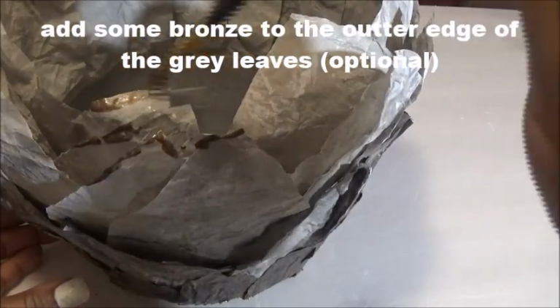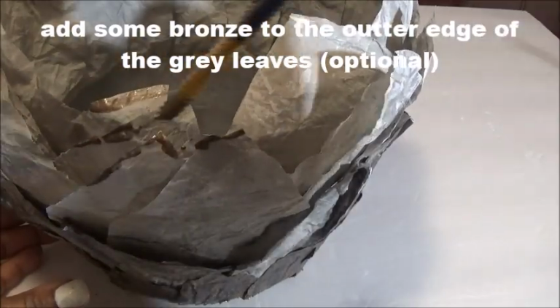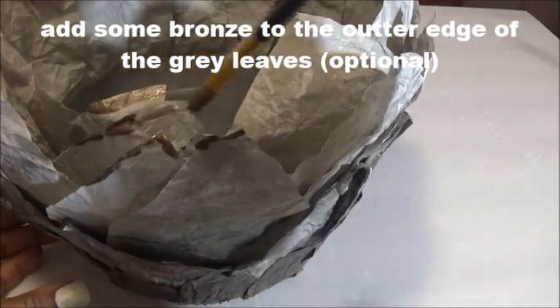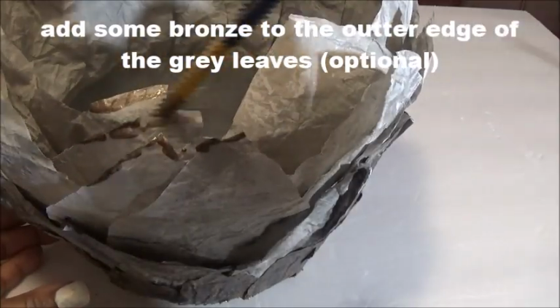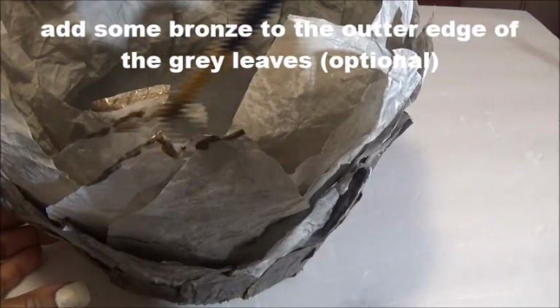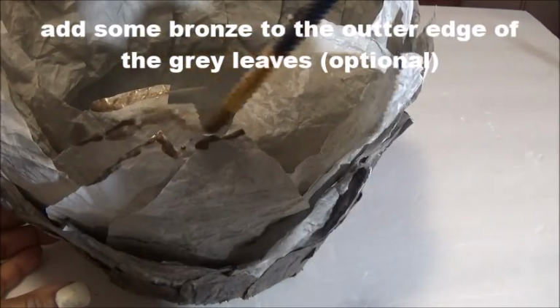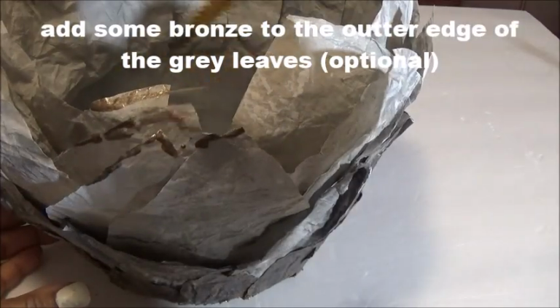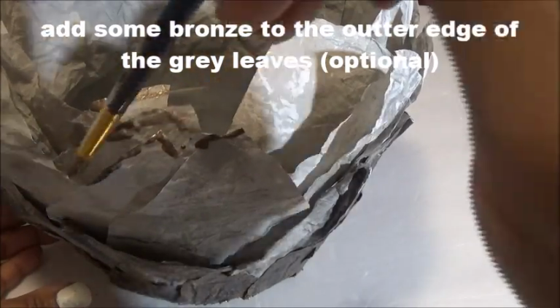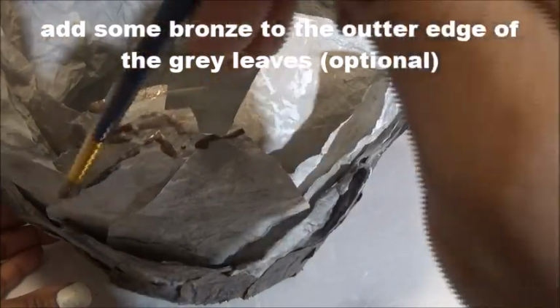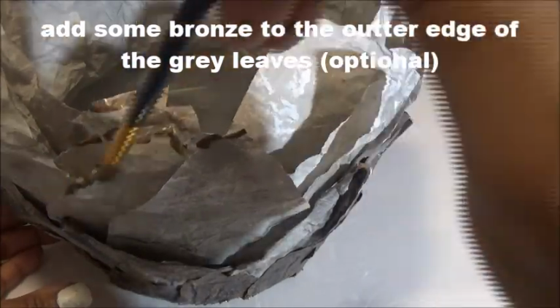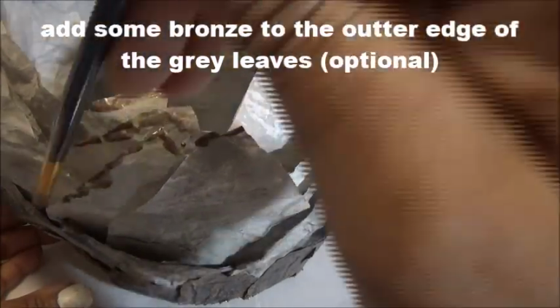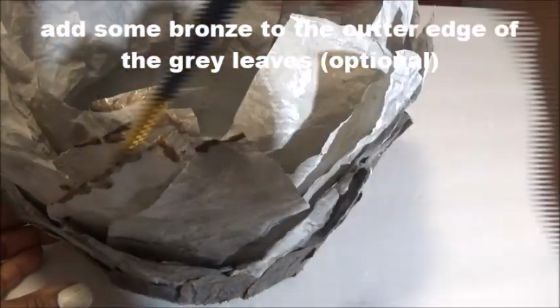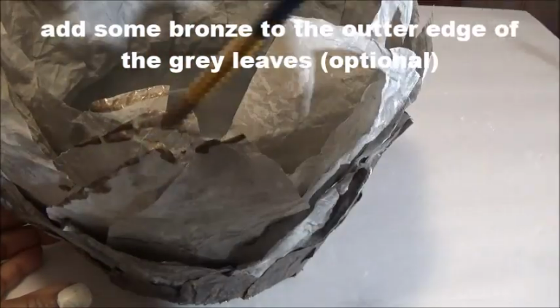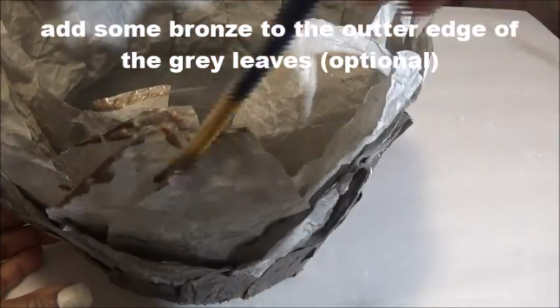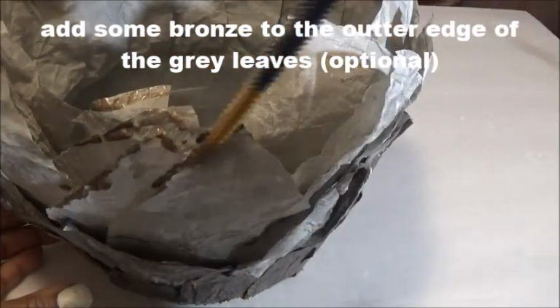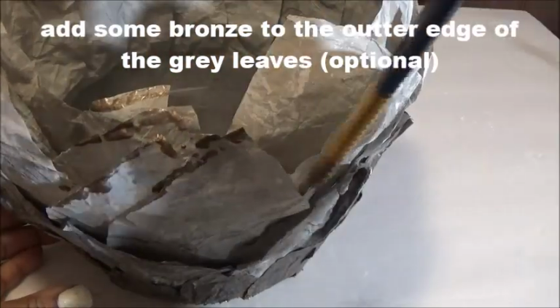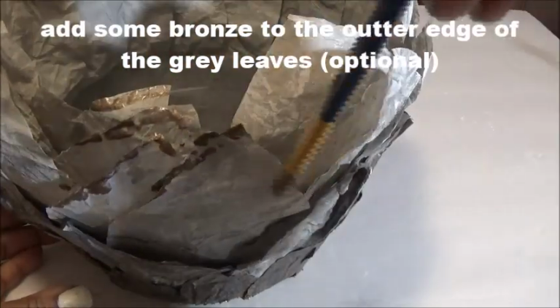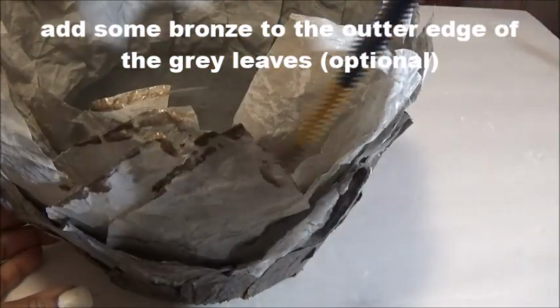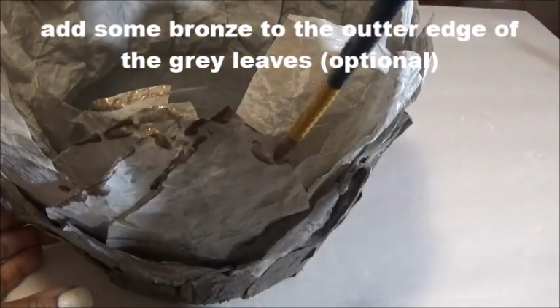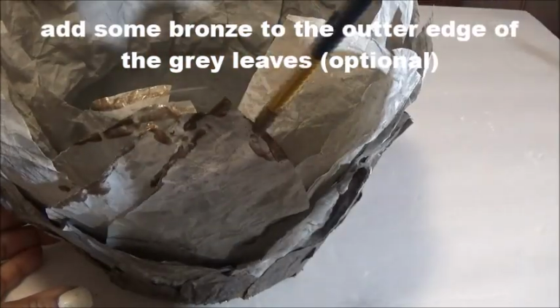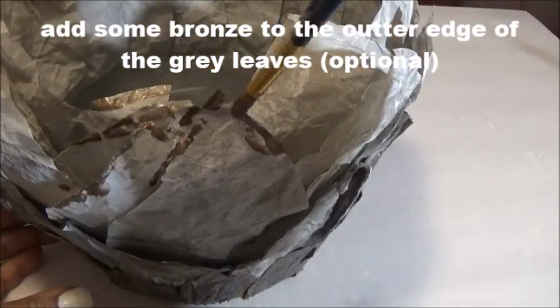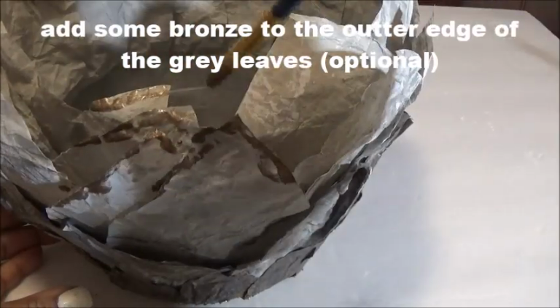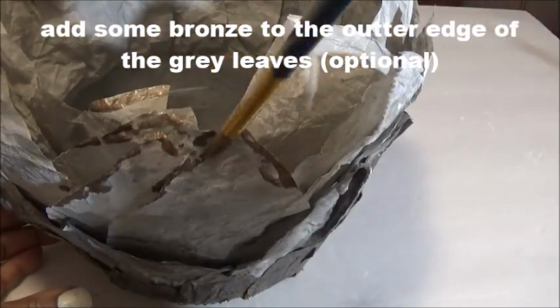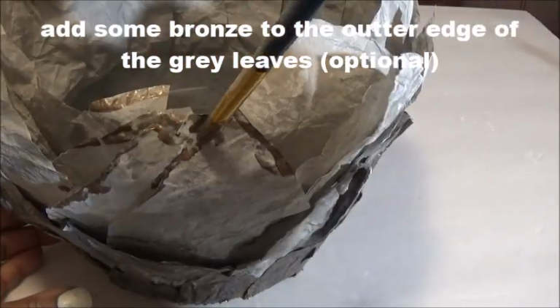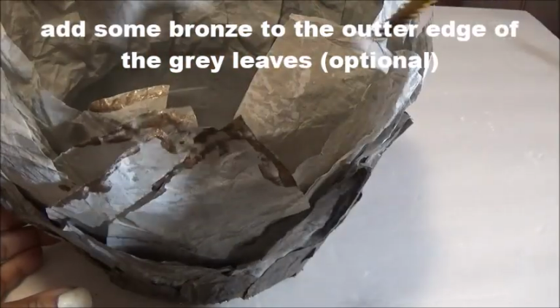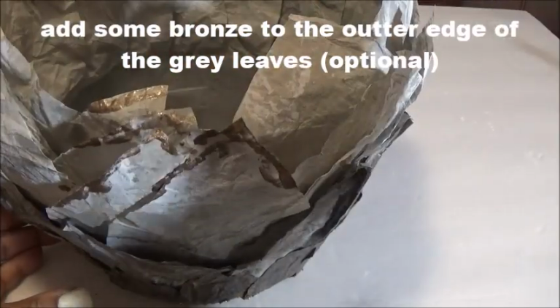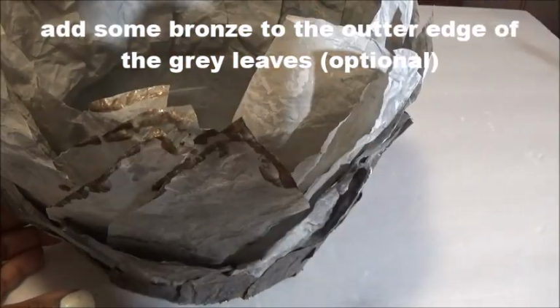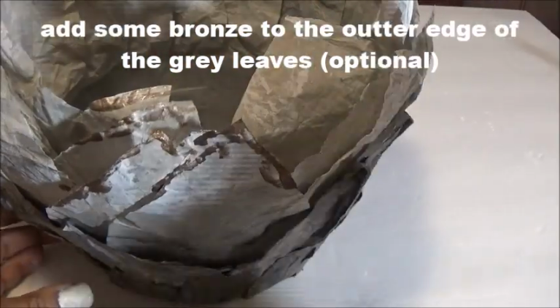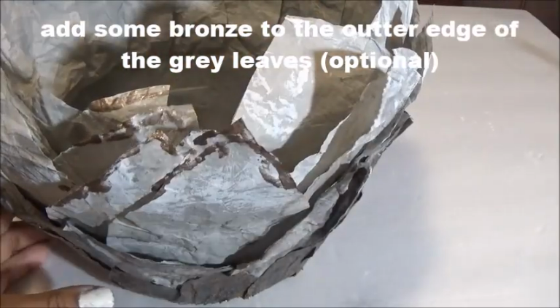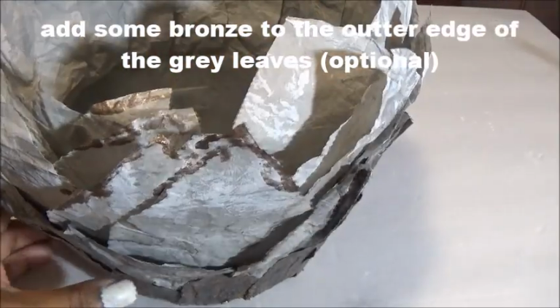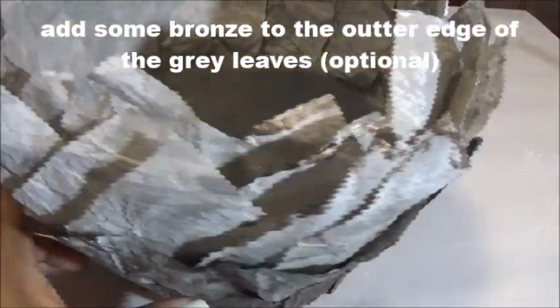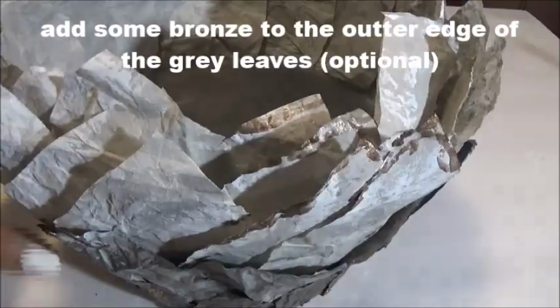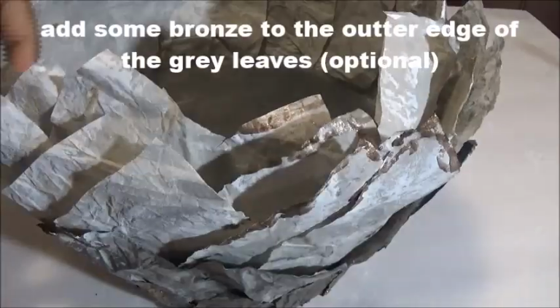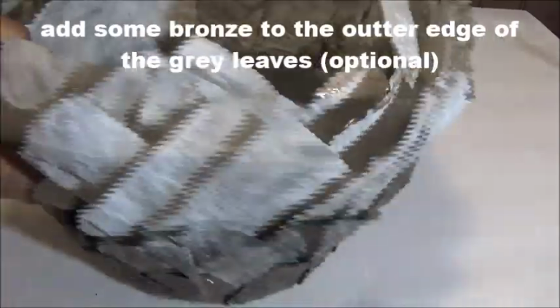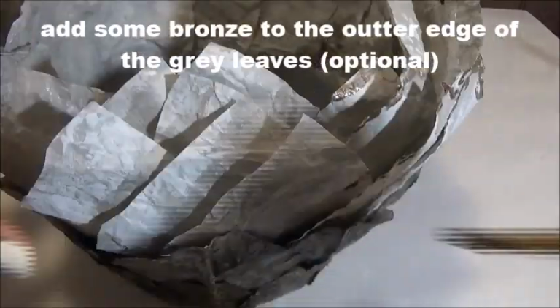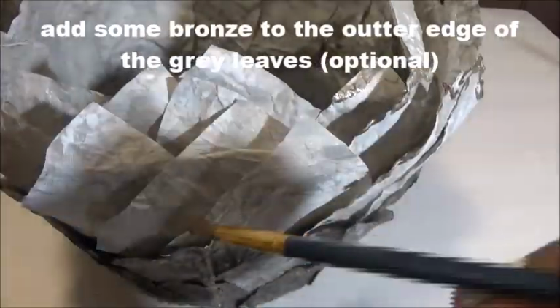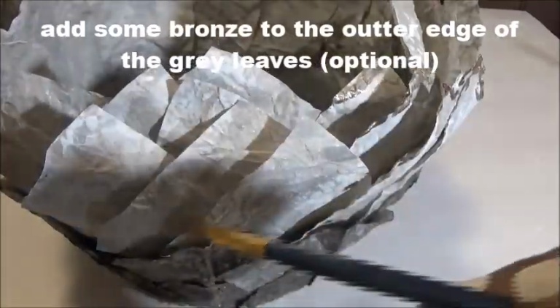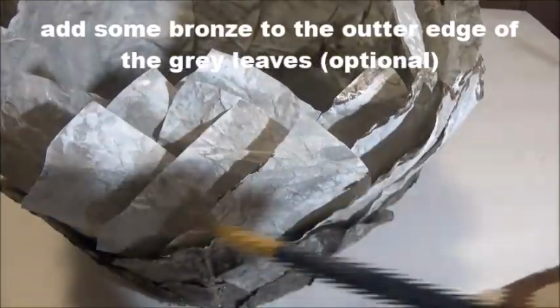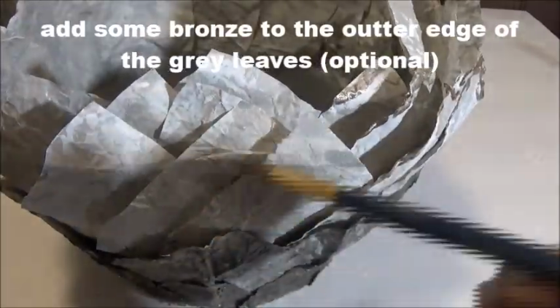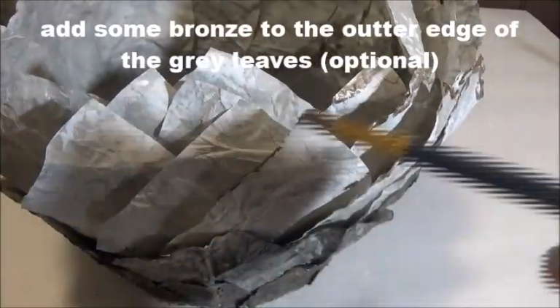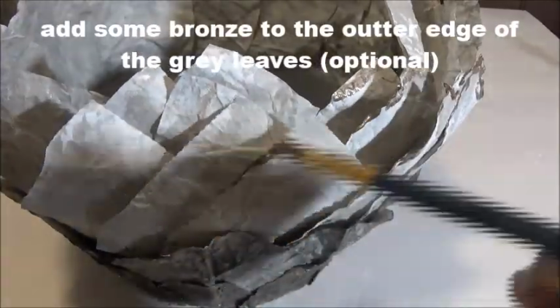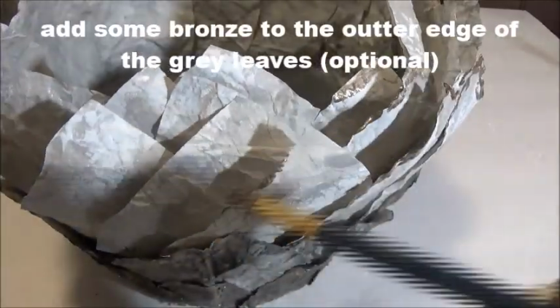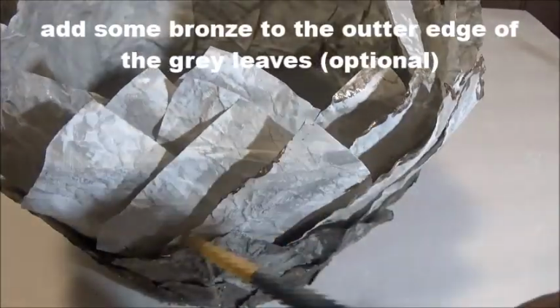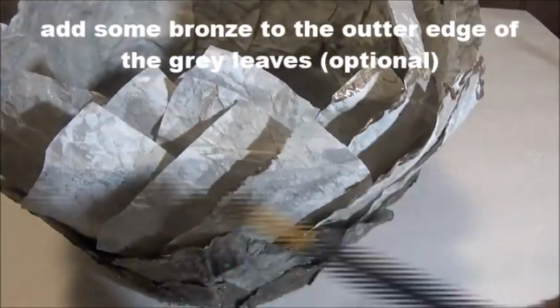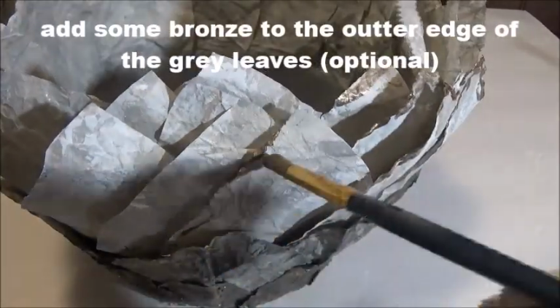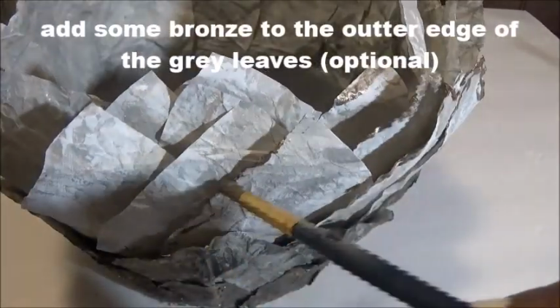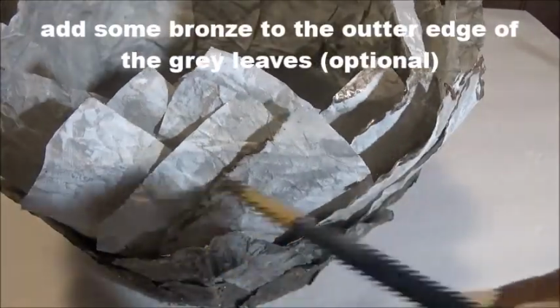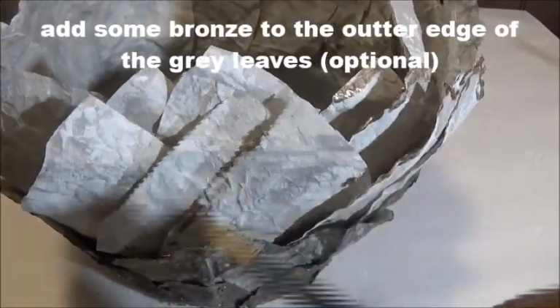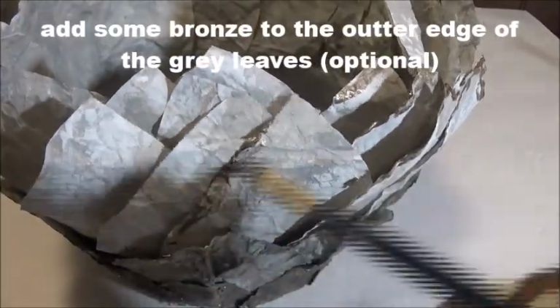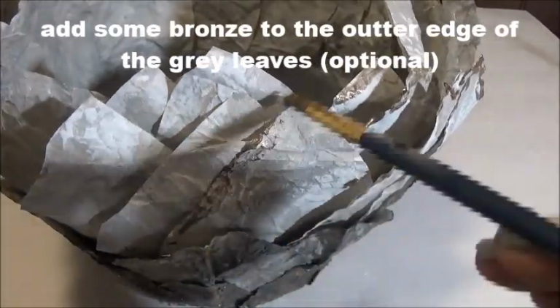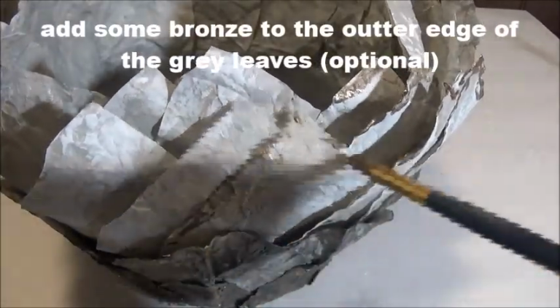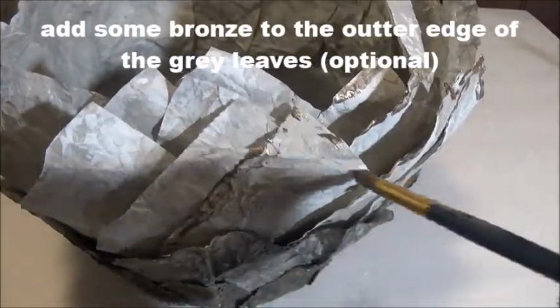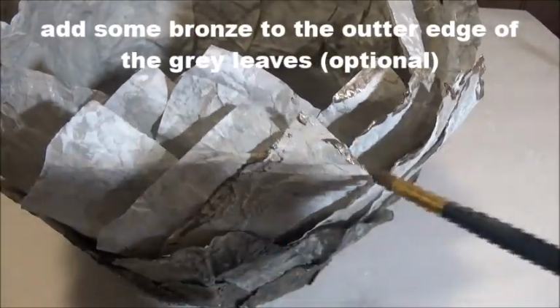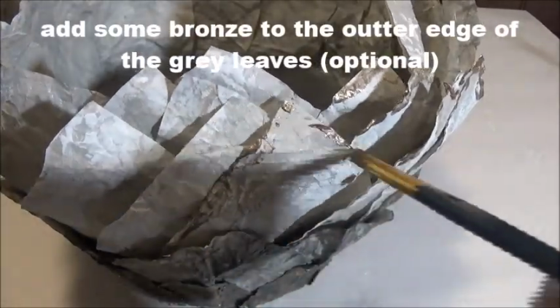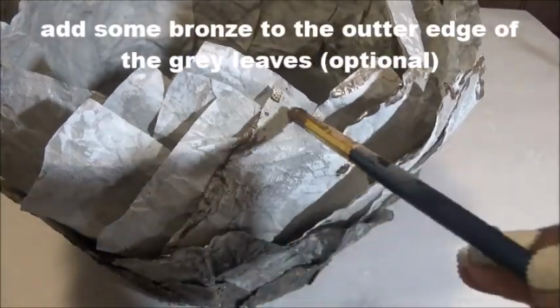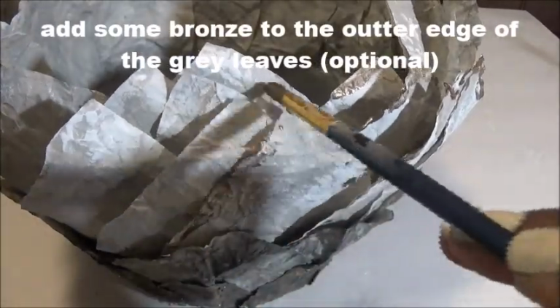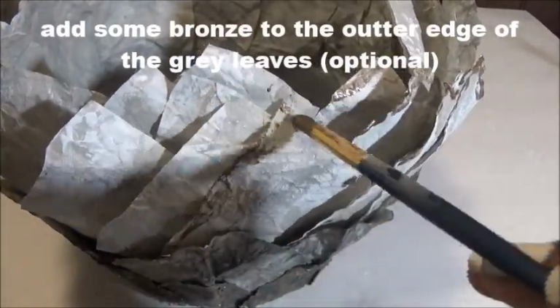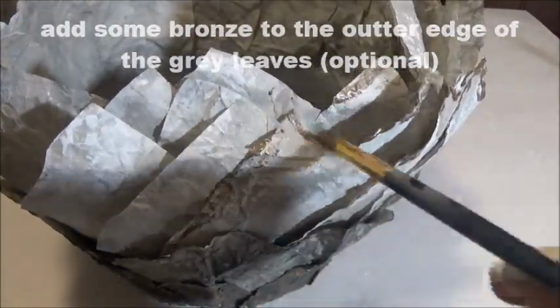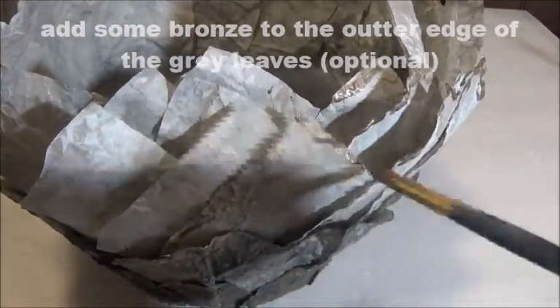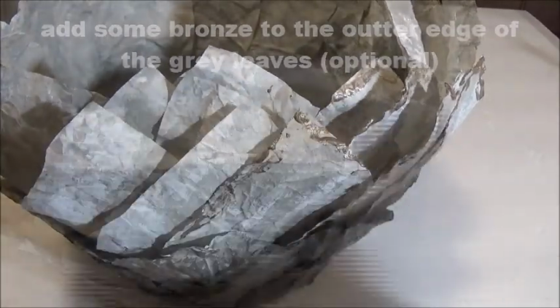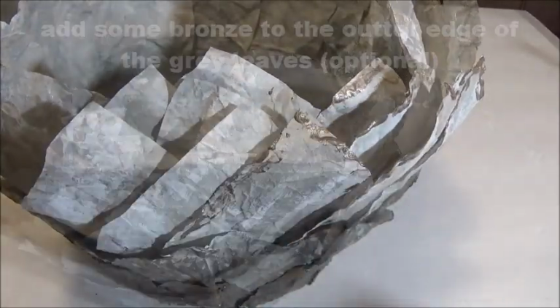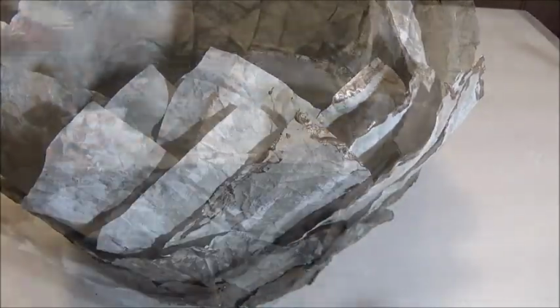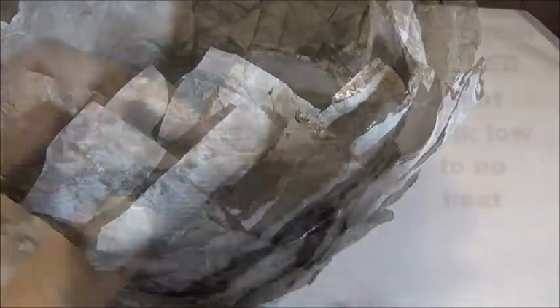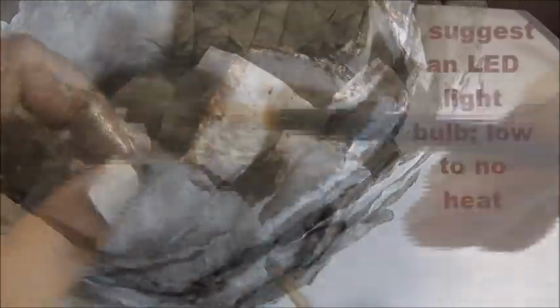I let that dry, flipped it over, and decided to make the edge of the light gray leaves a little metallic — just so it can blend a little bit better and to be extra.